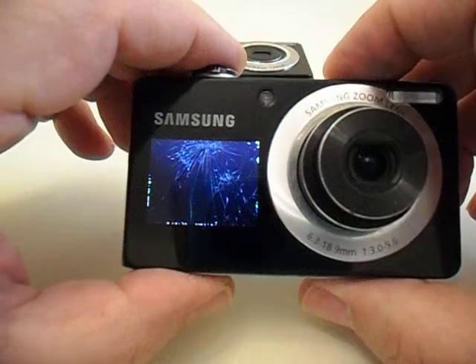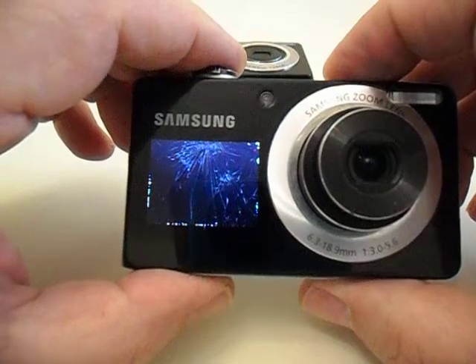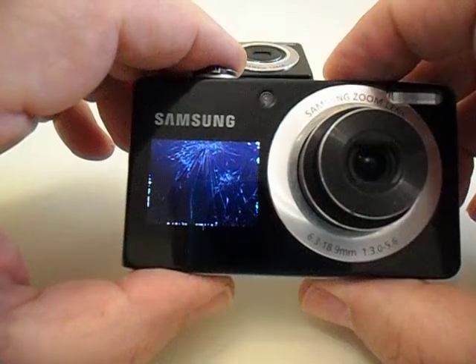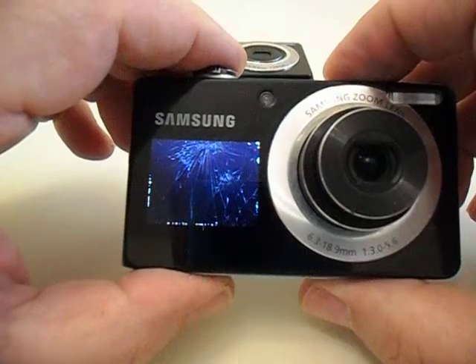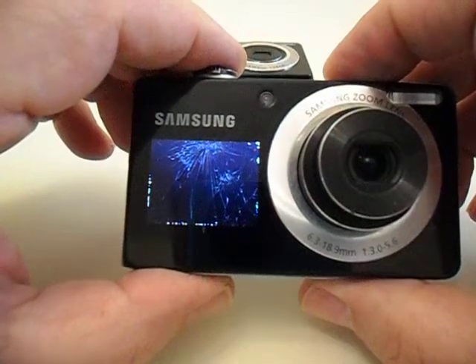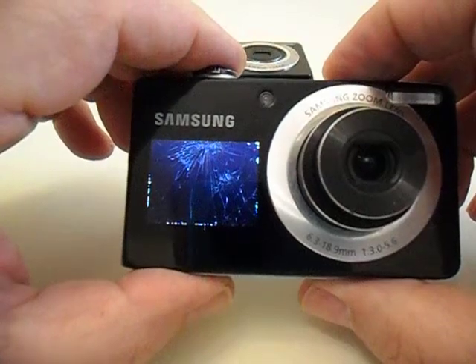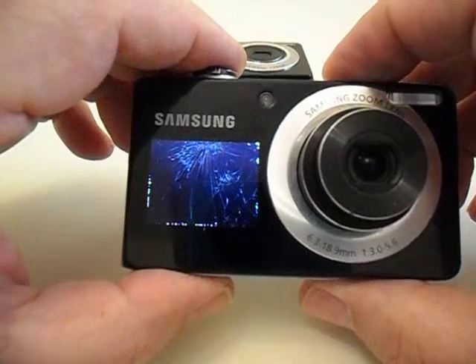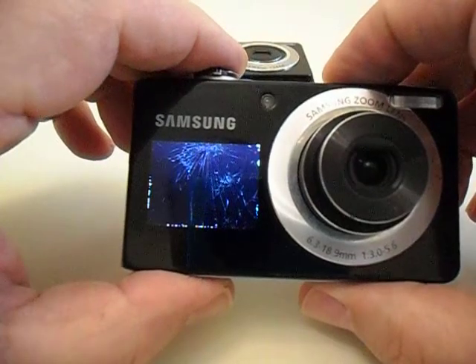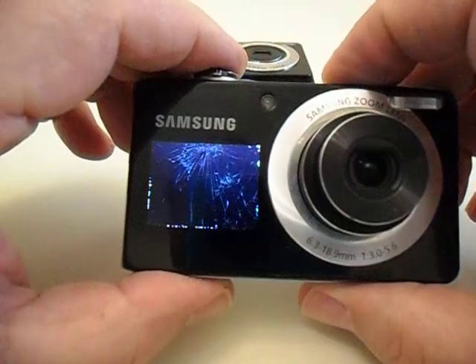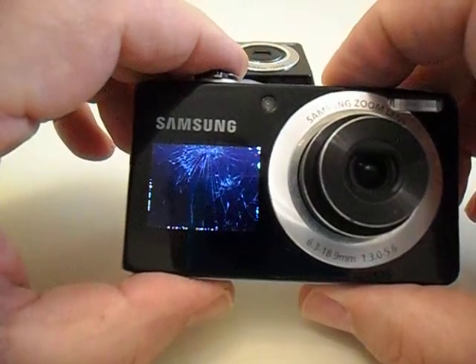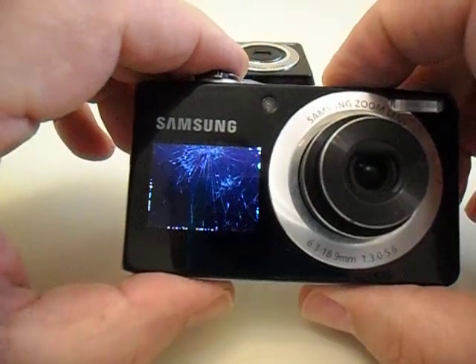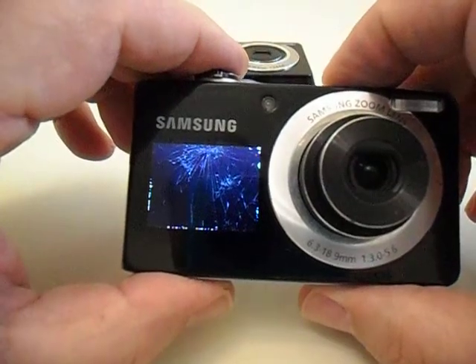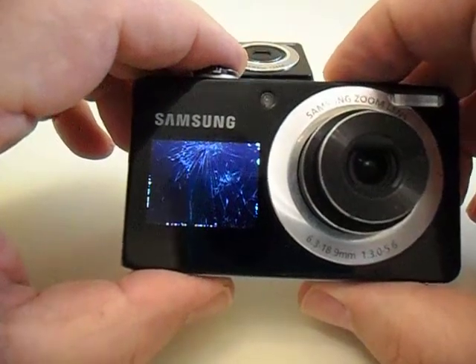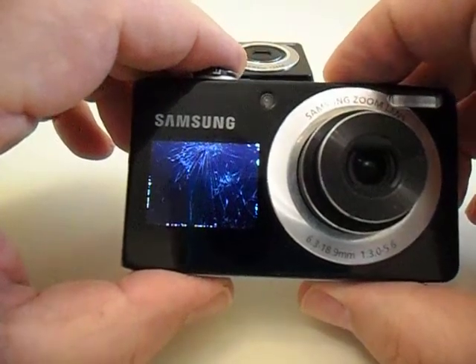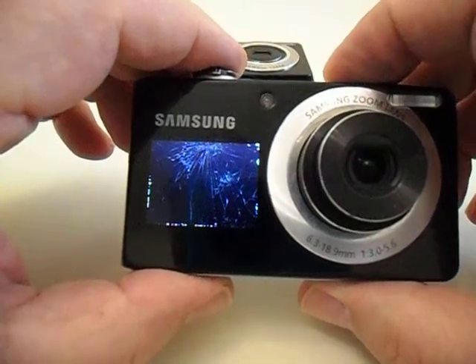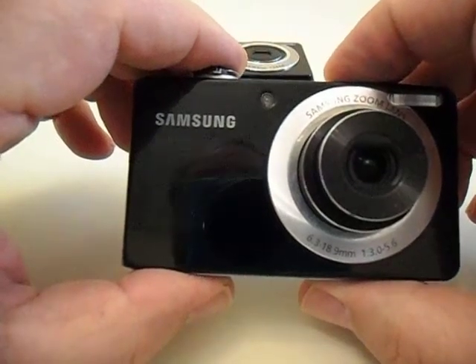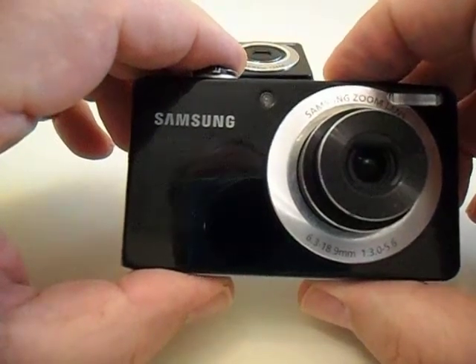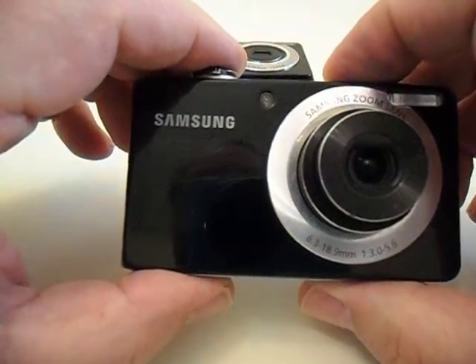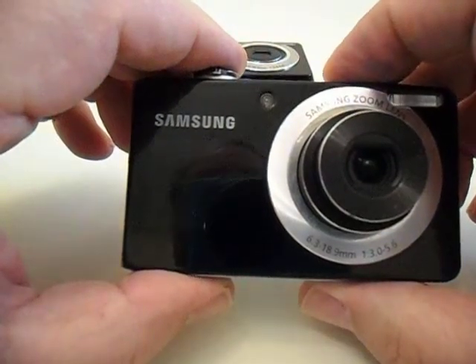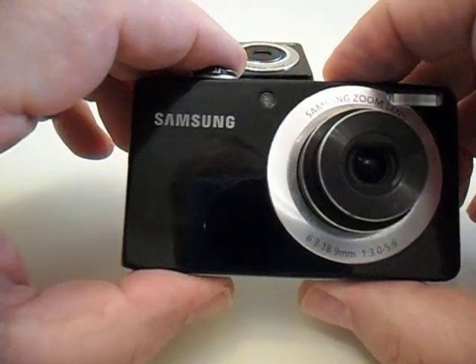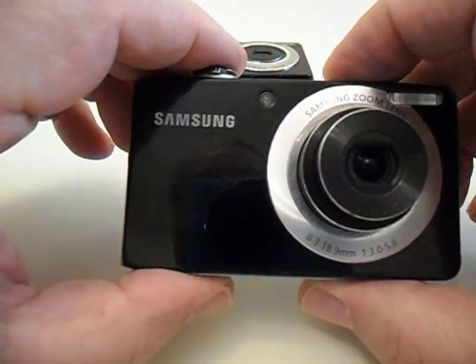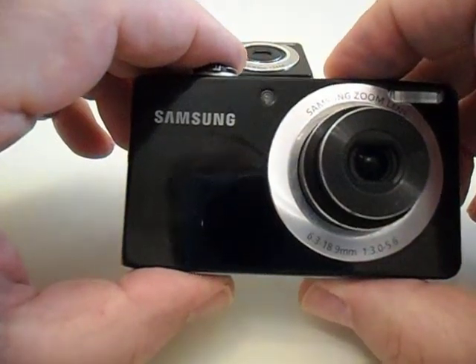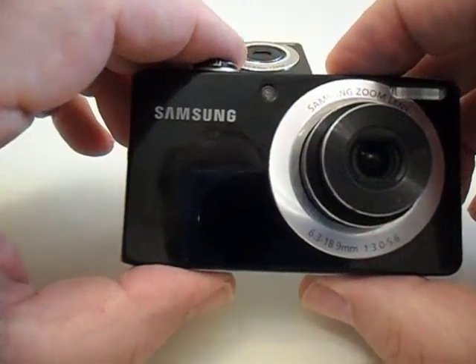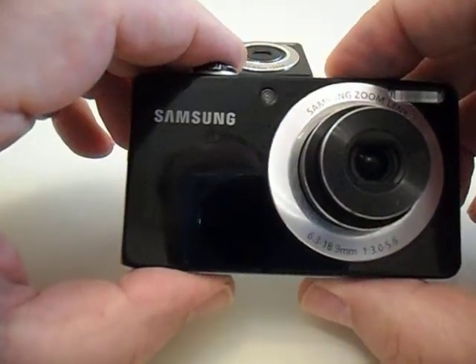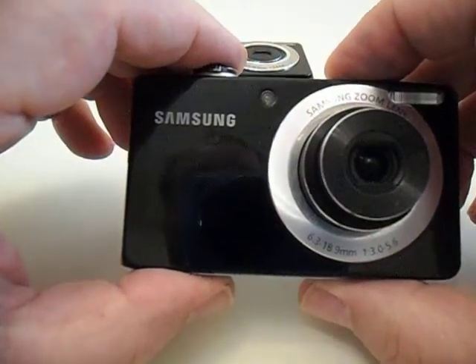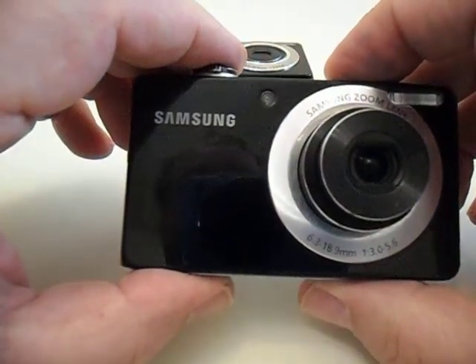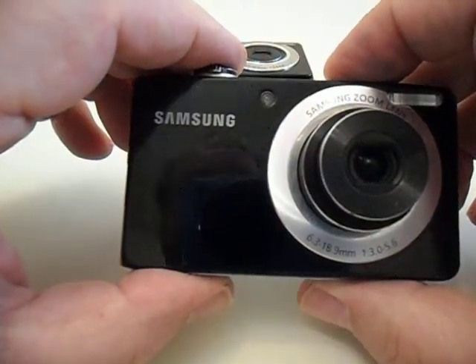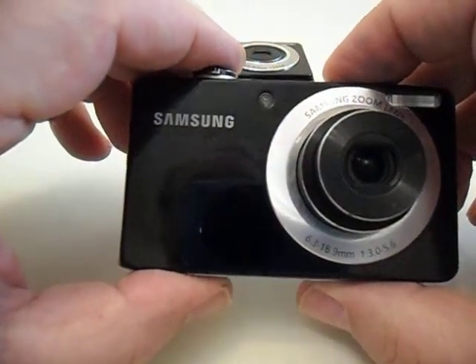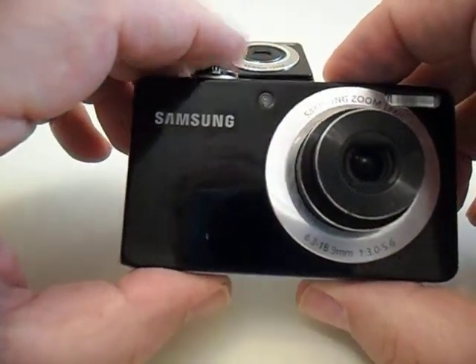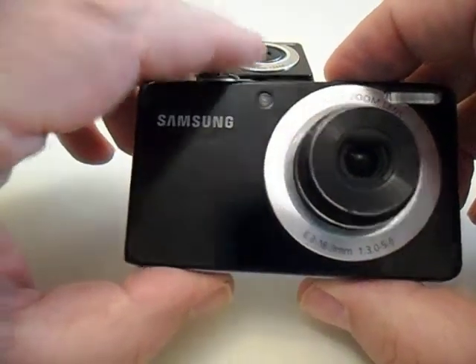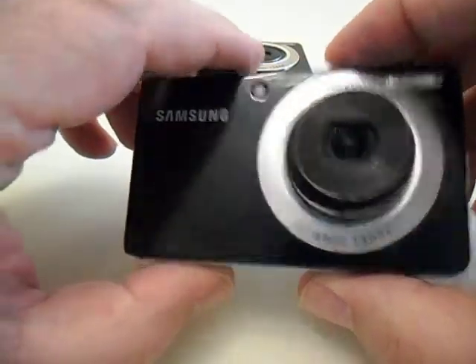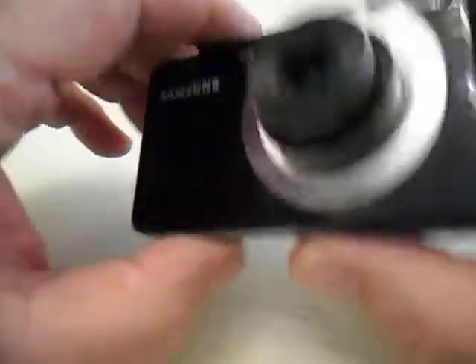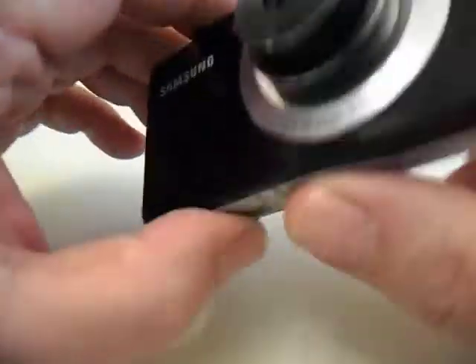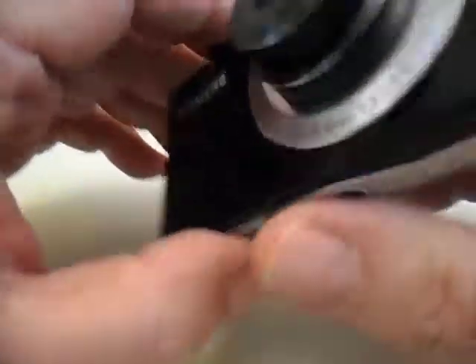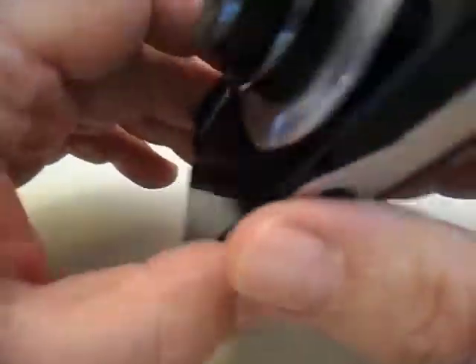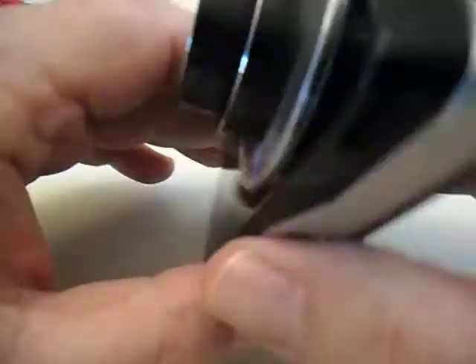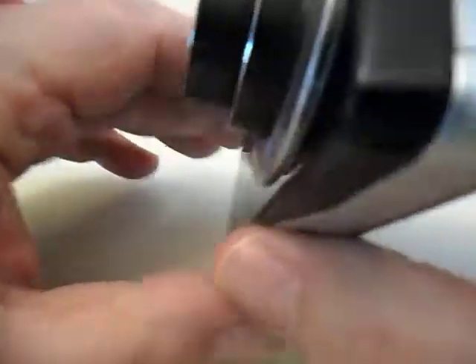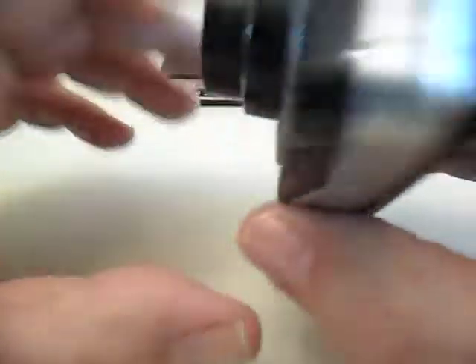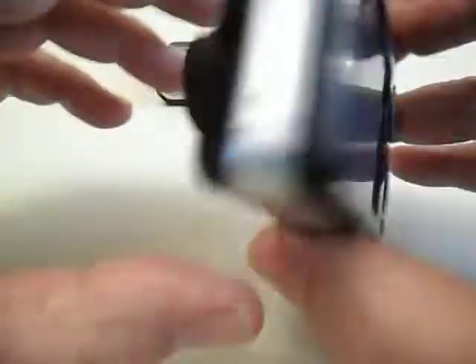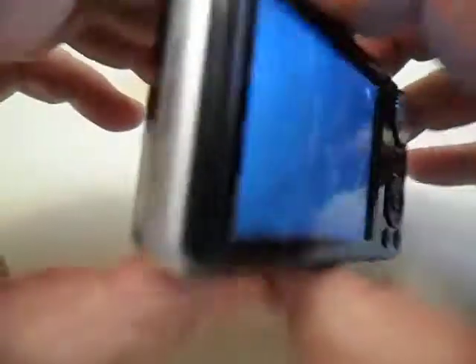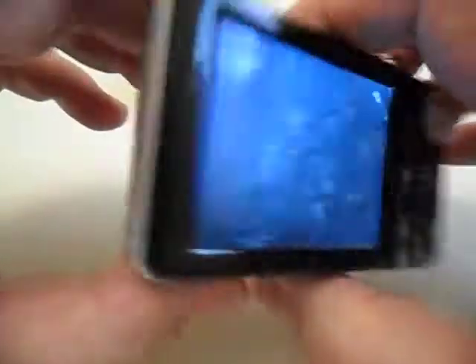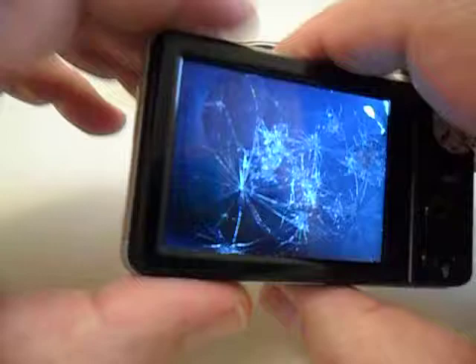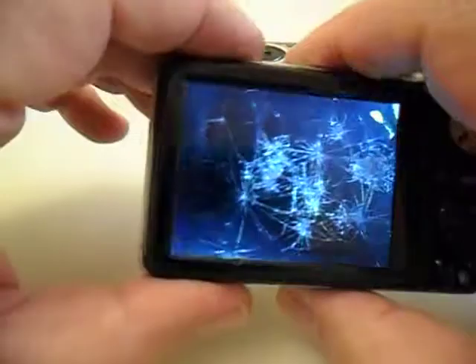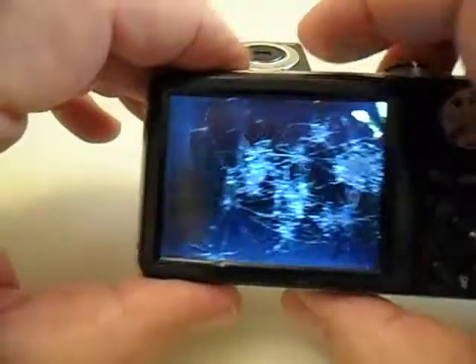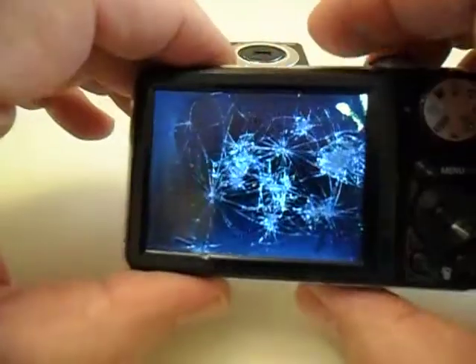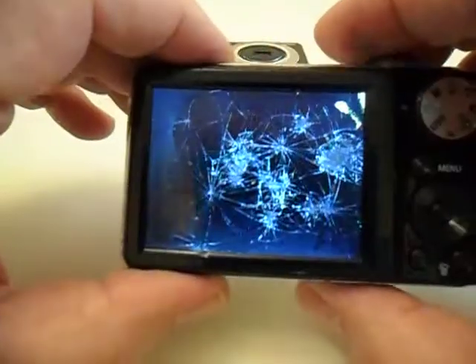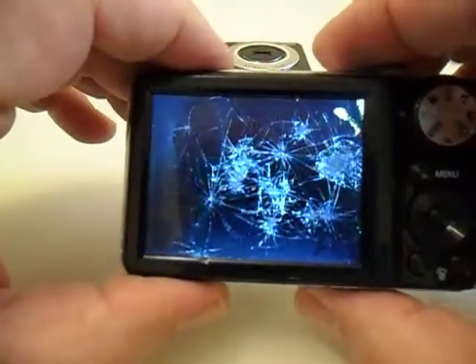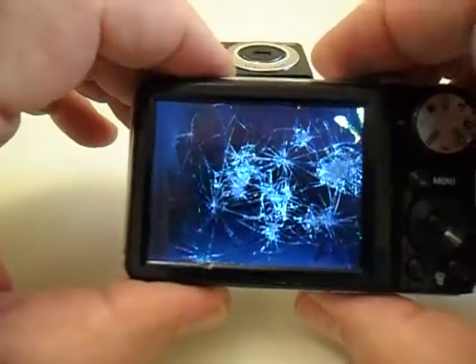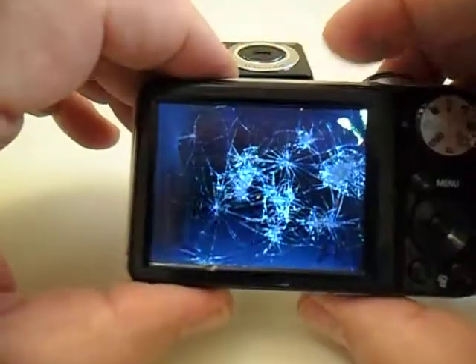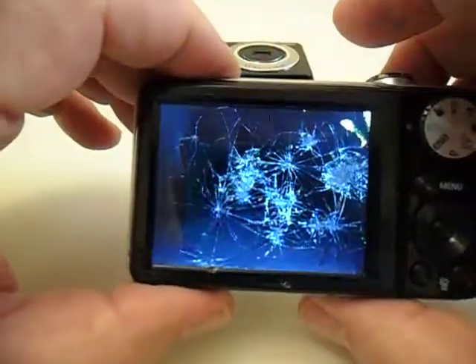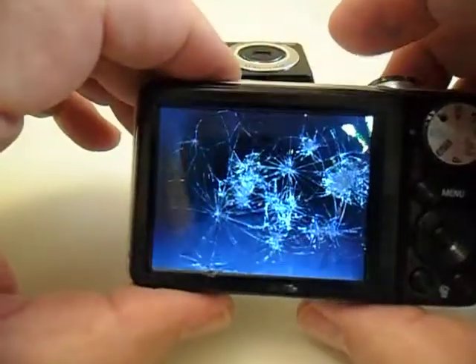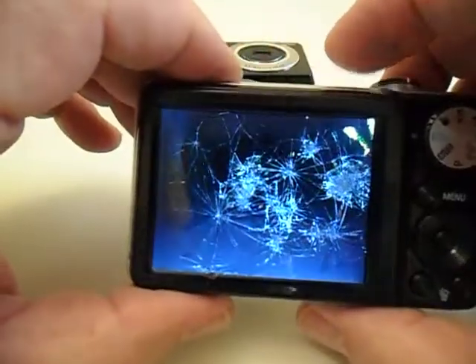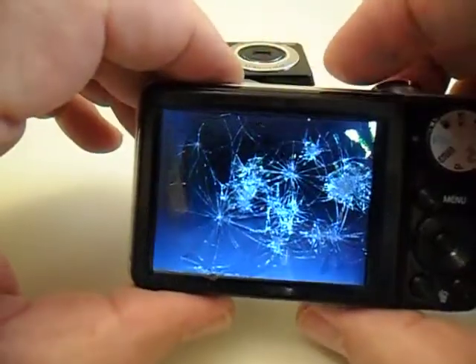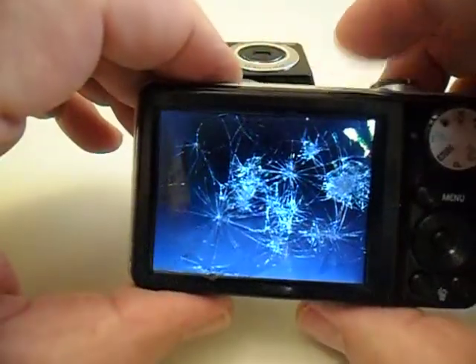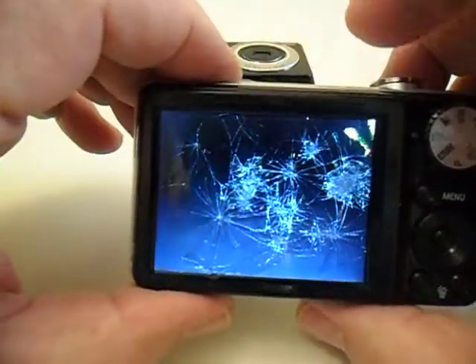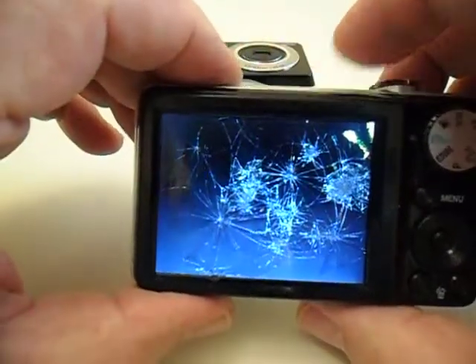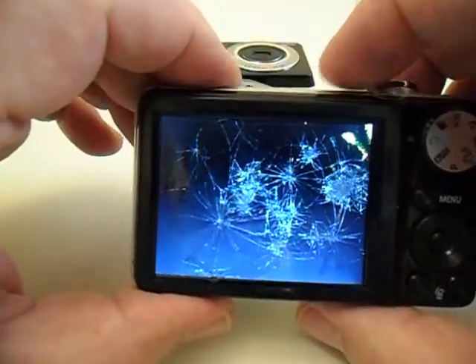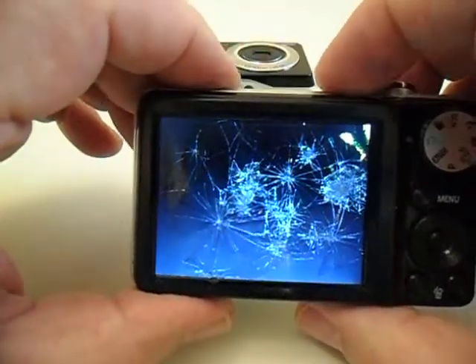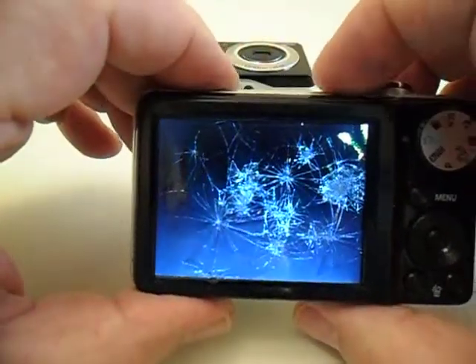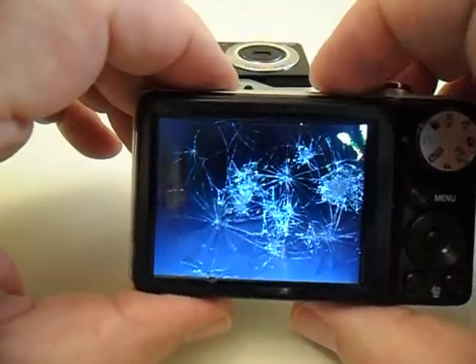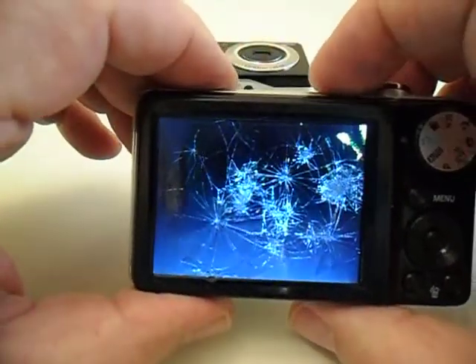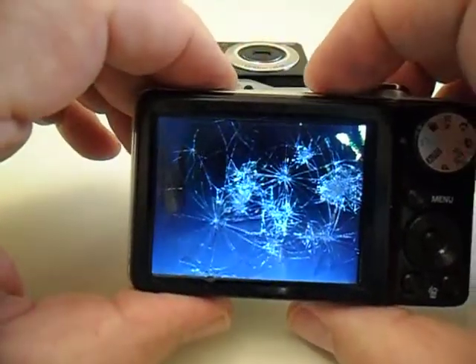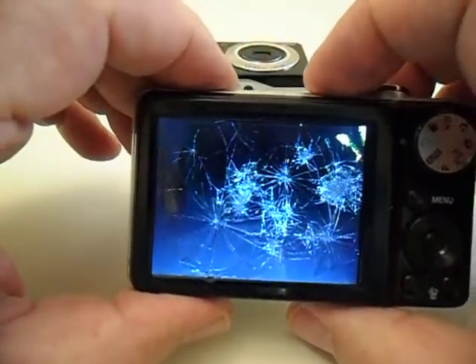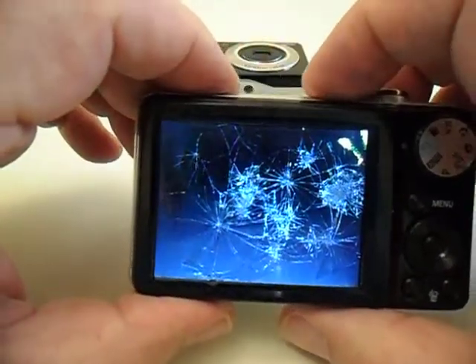So what we're going to do is change out the screen to show you how it works.